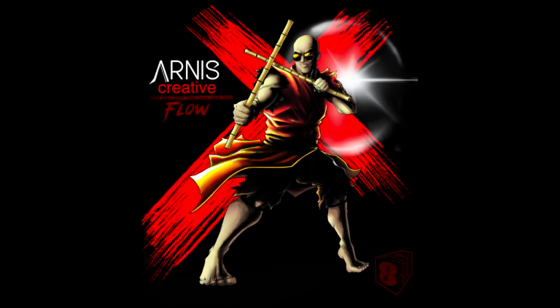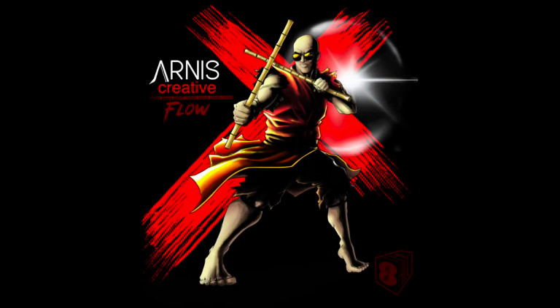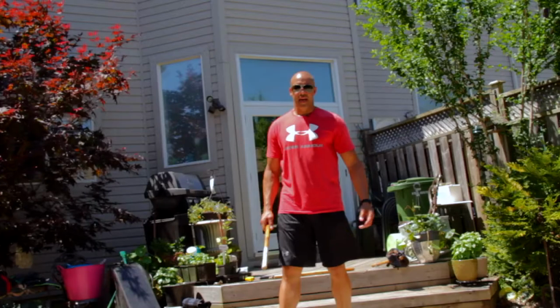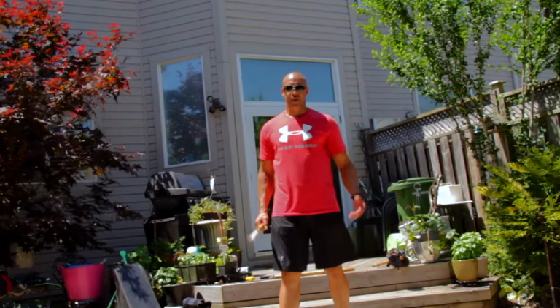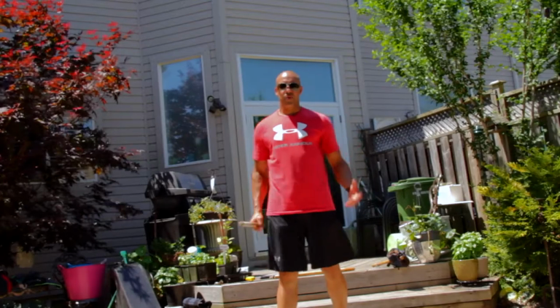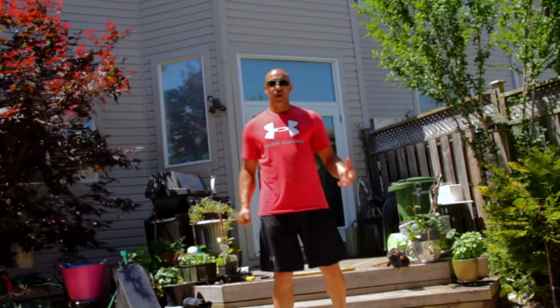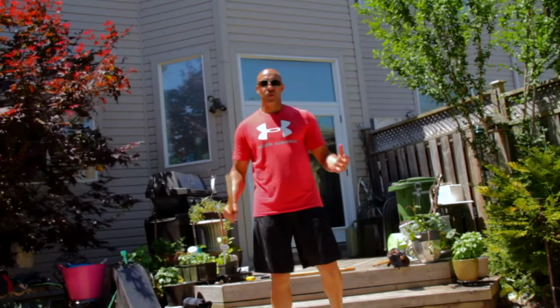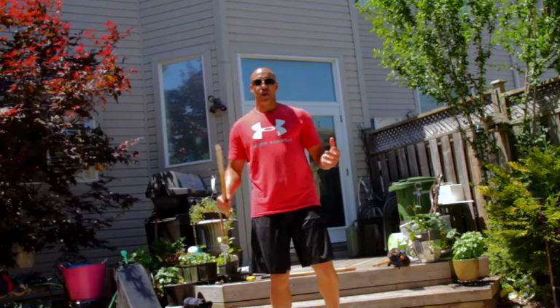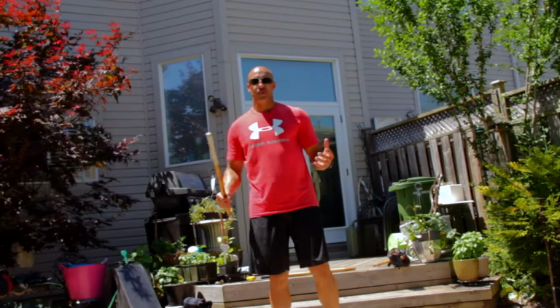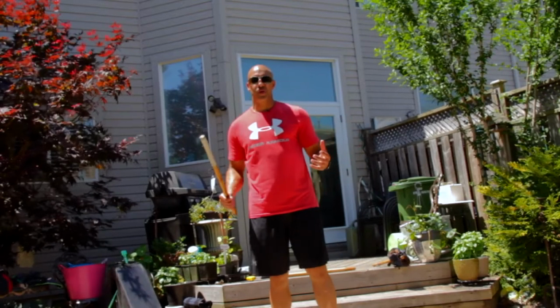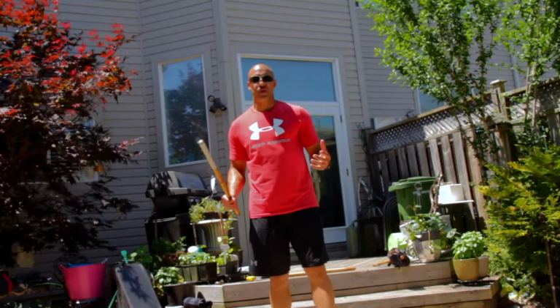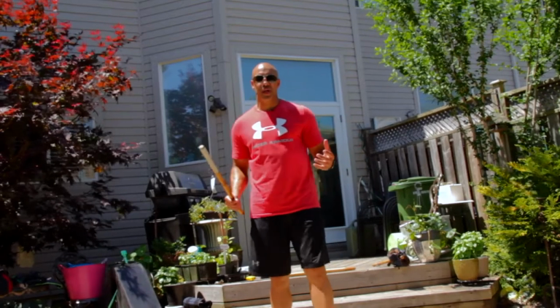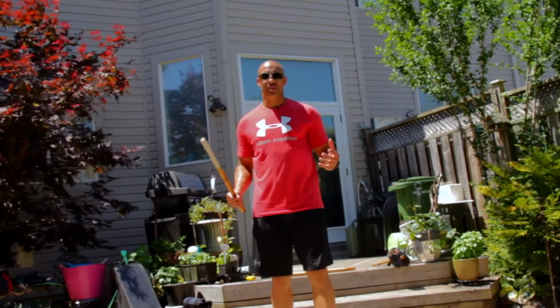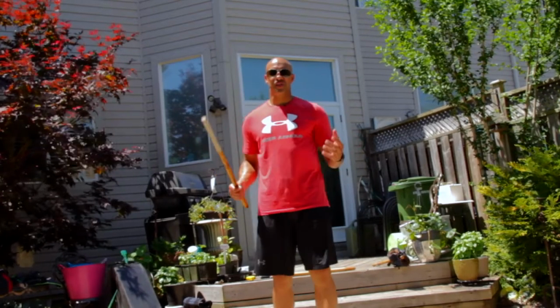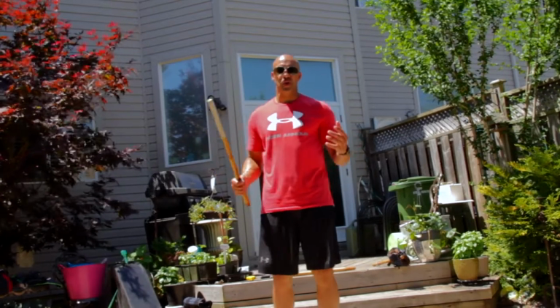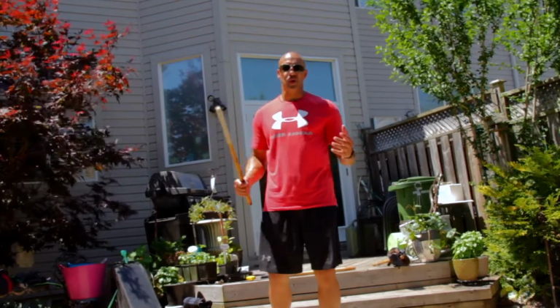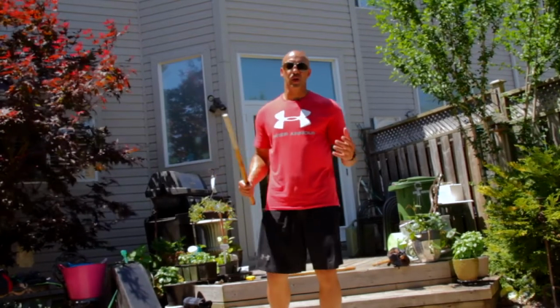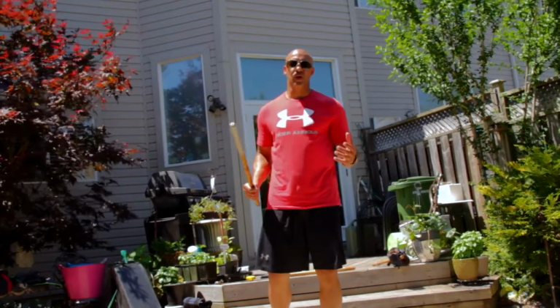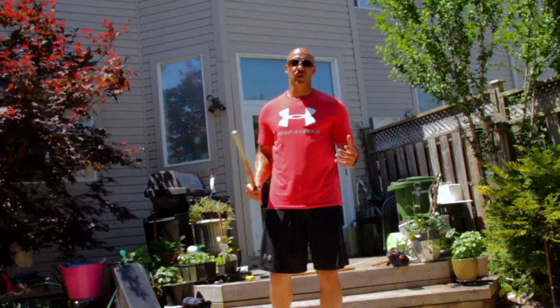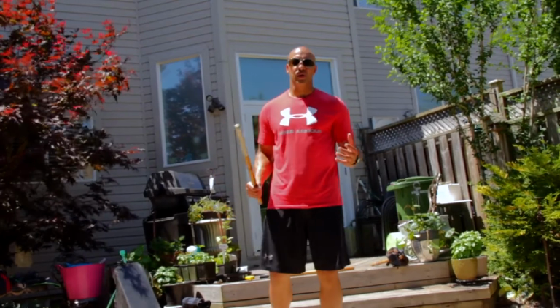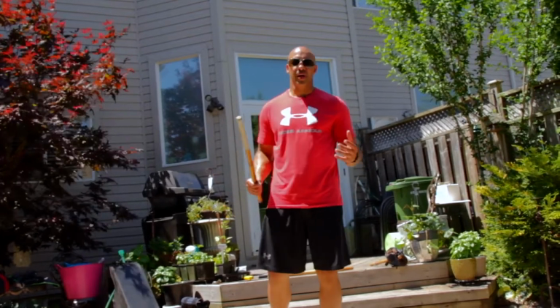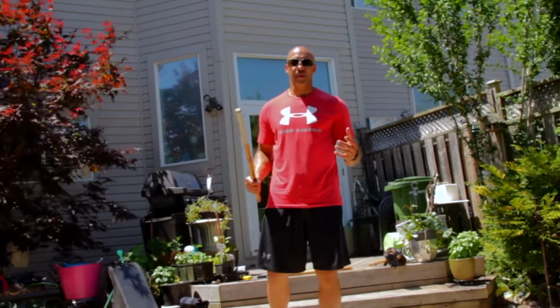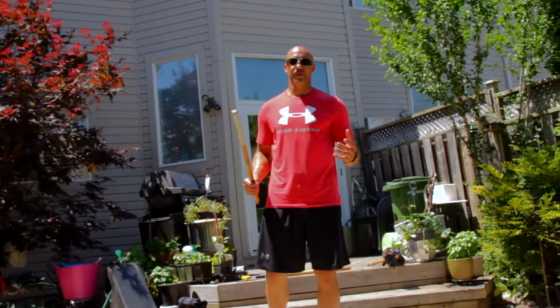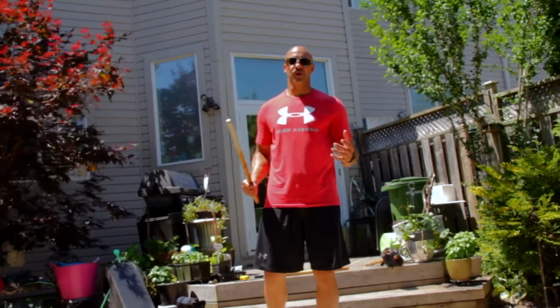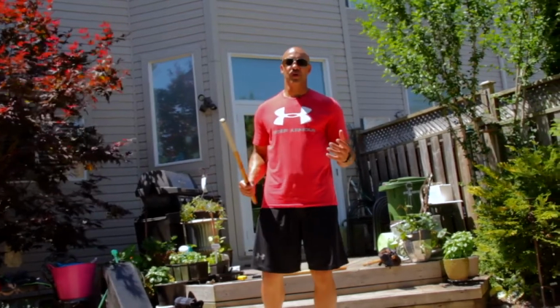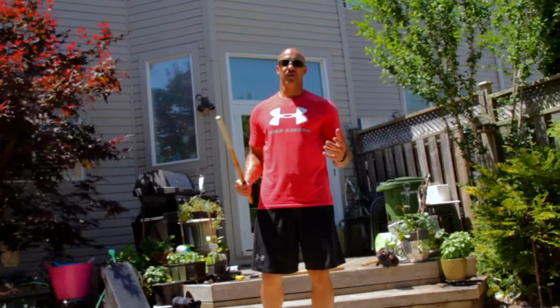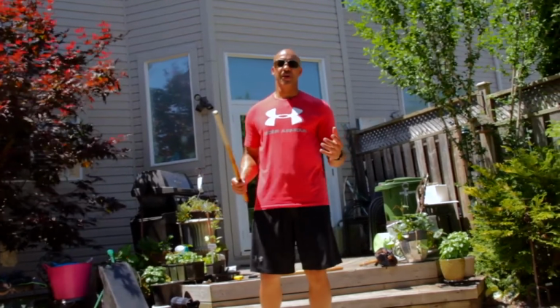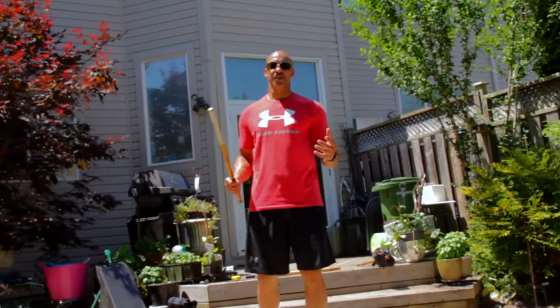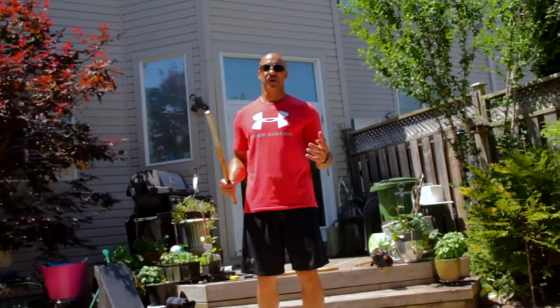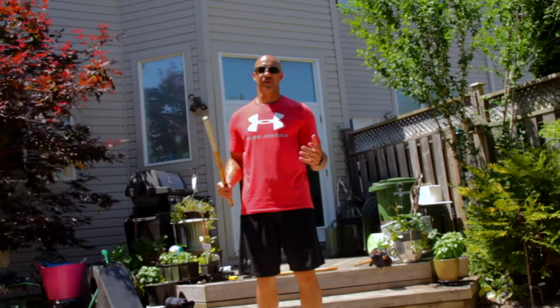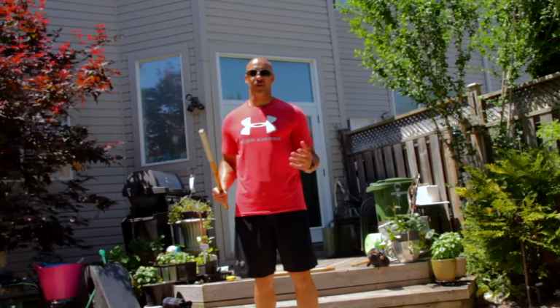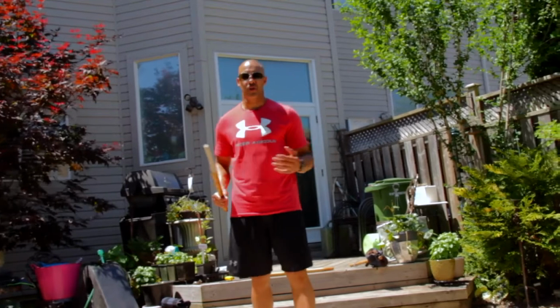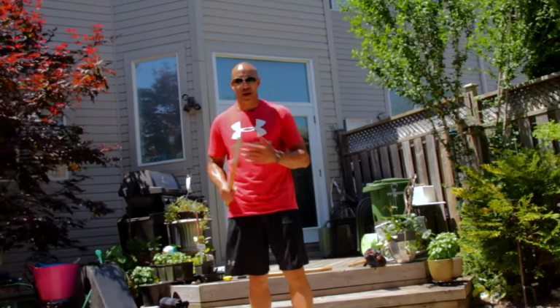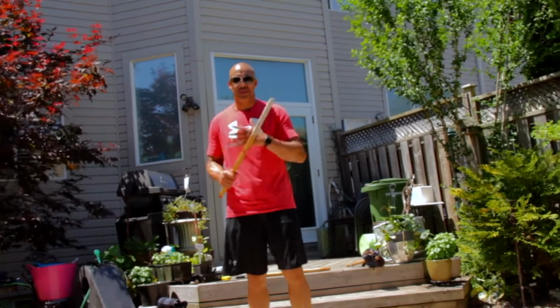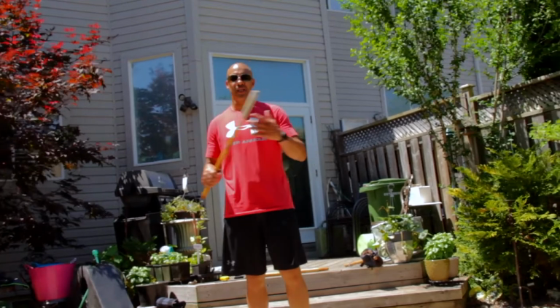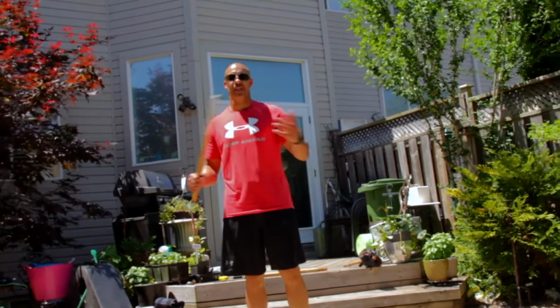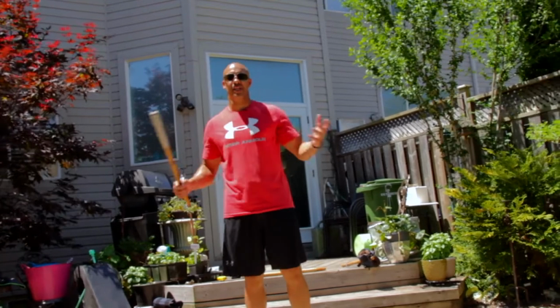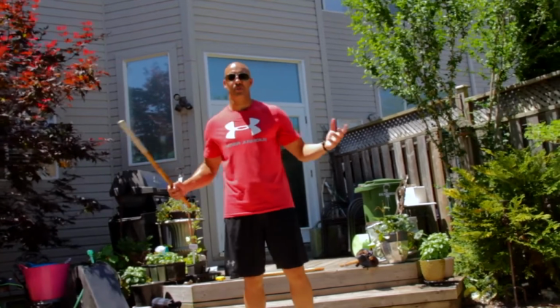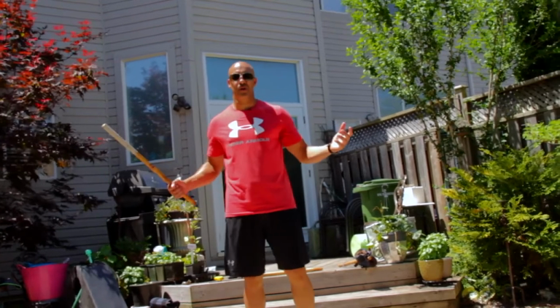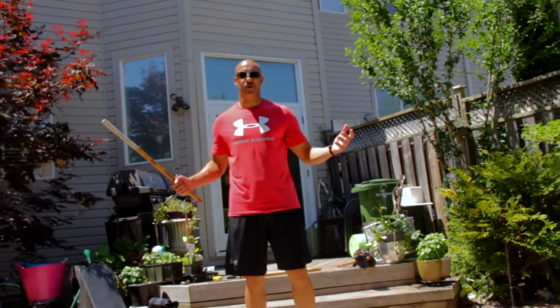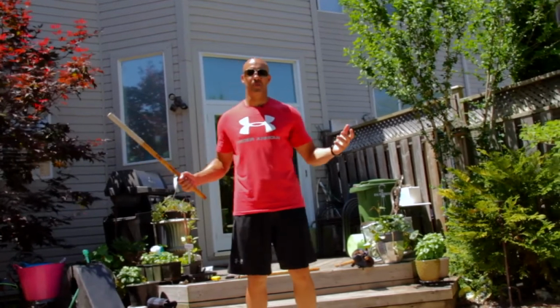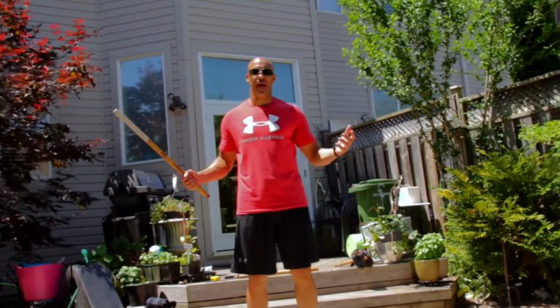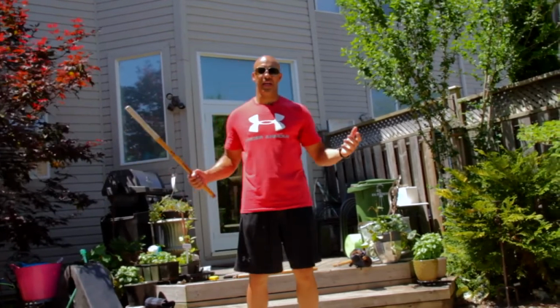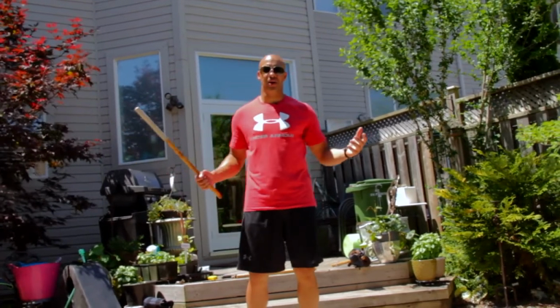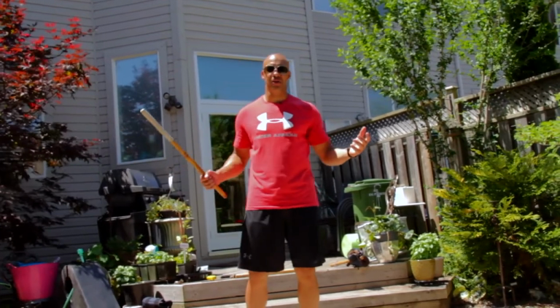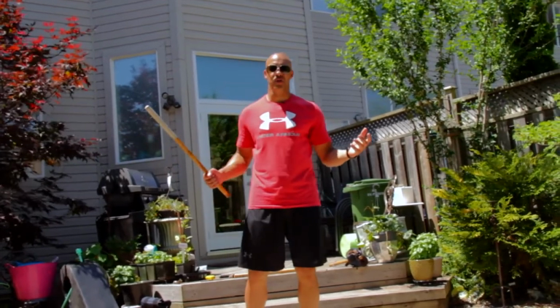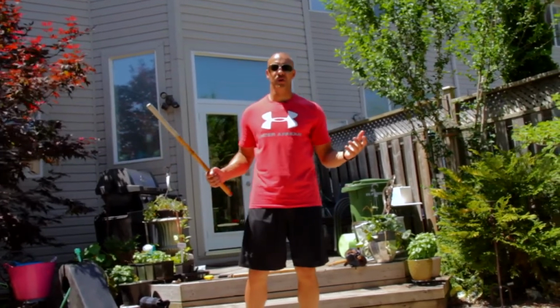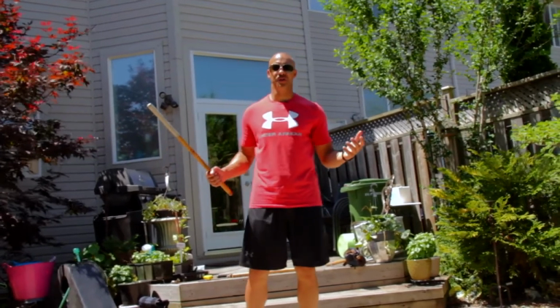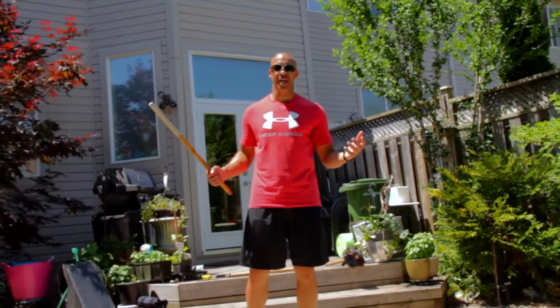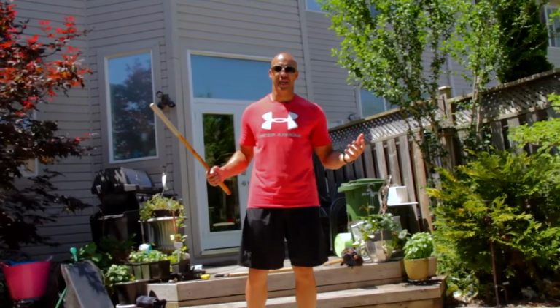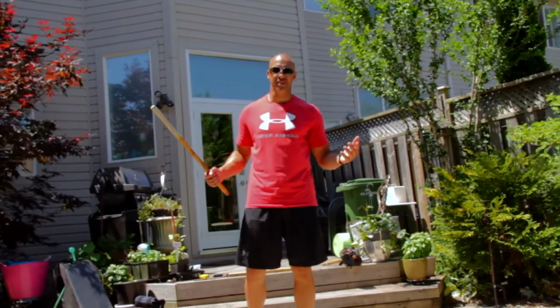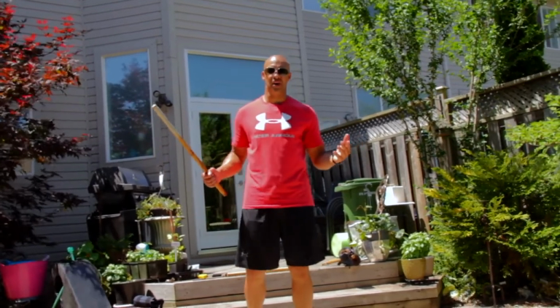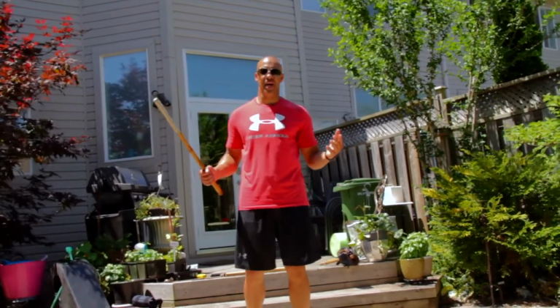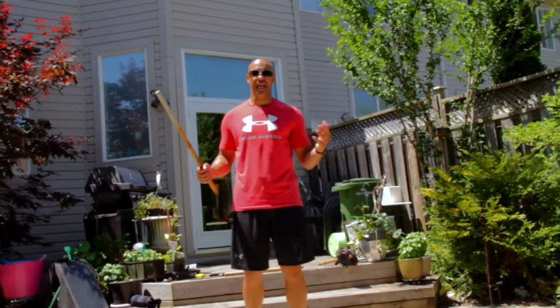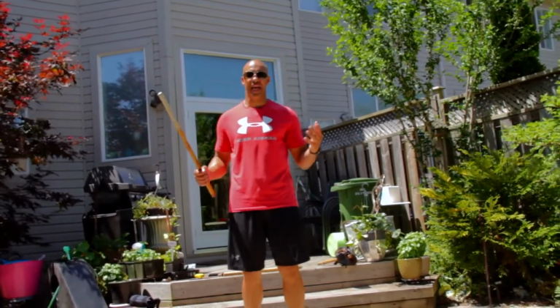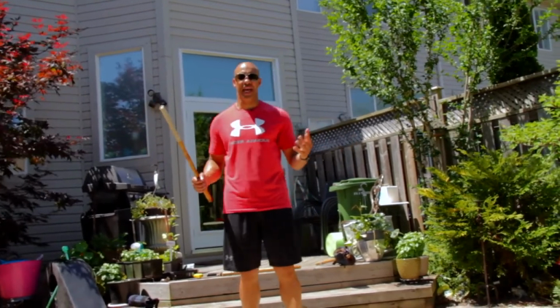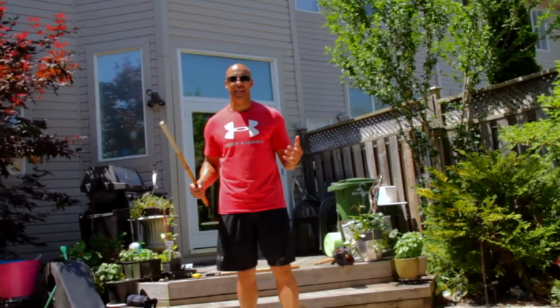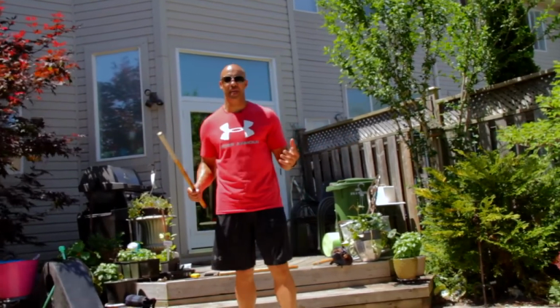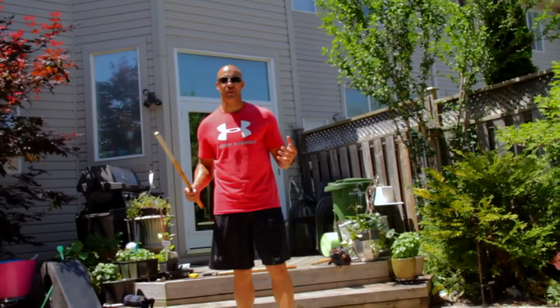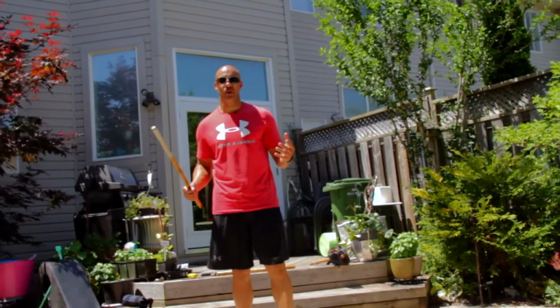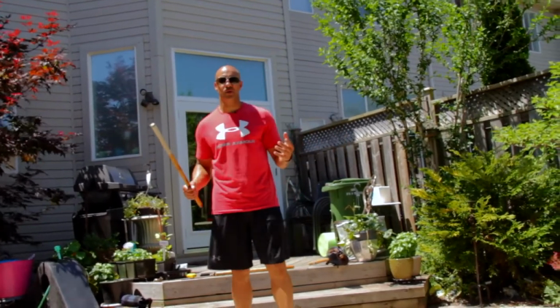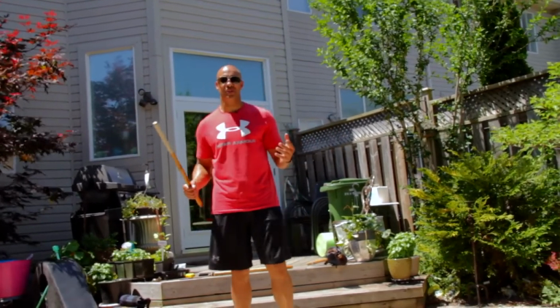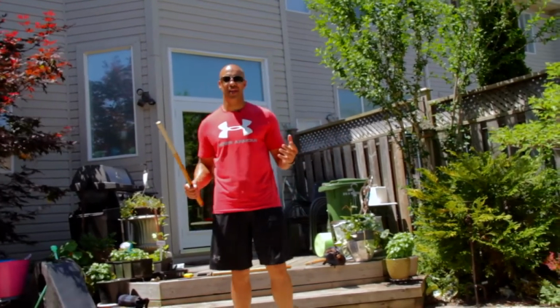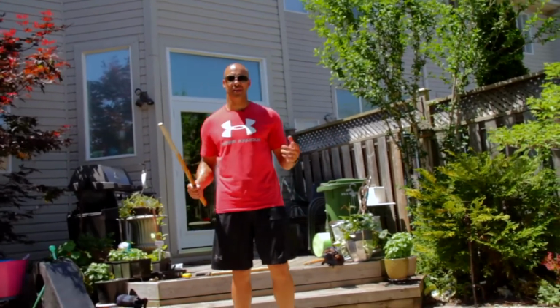Hey everyone, welcome to a solo episode of Our Knees Creative Flow. I'm still in the beautiful backyard of Ewan Jenkins, aka 007.